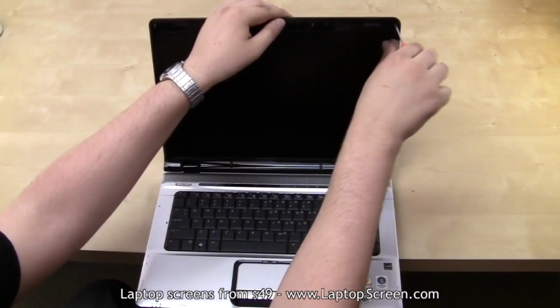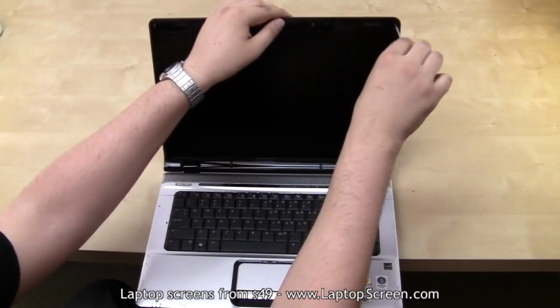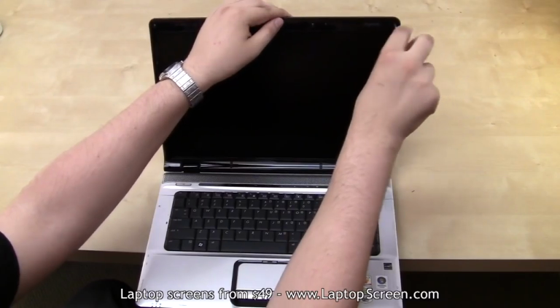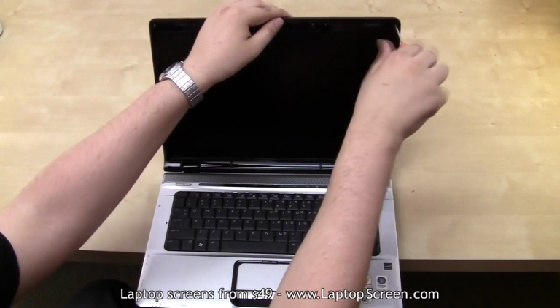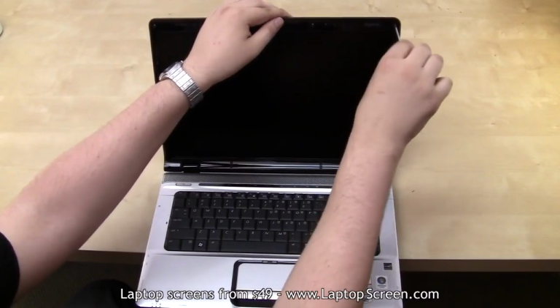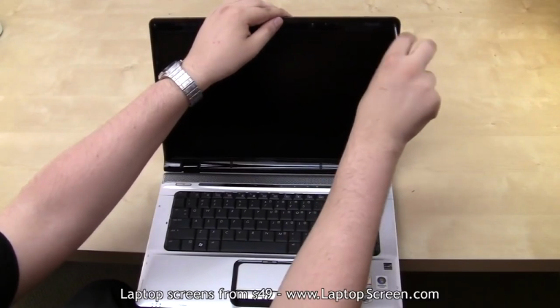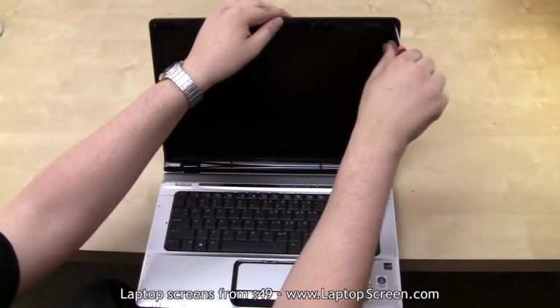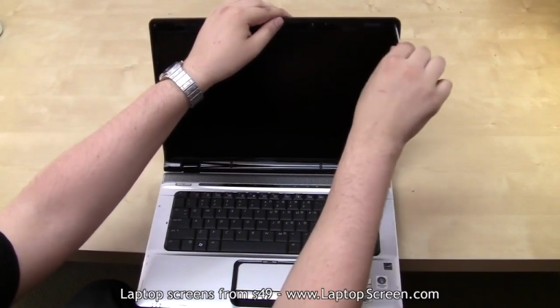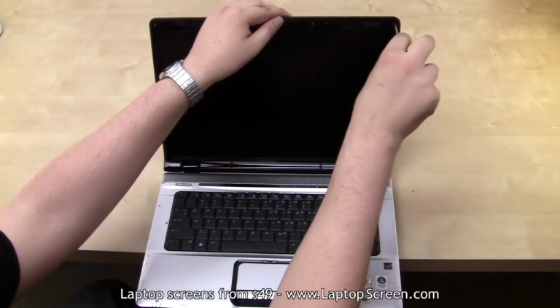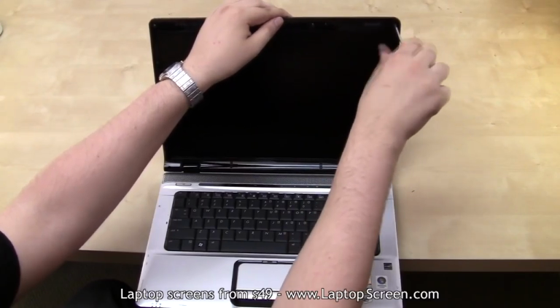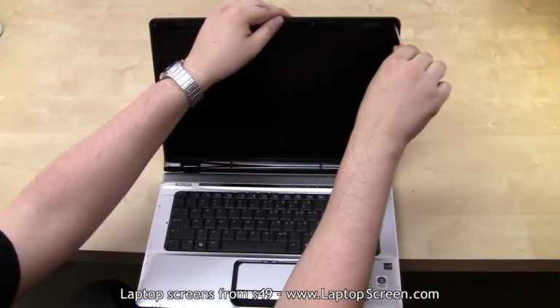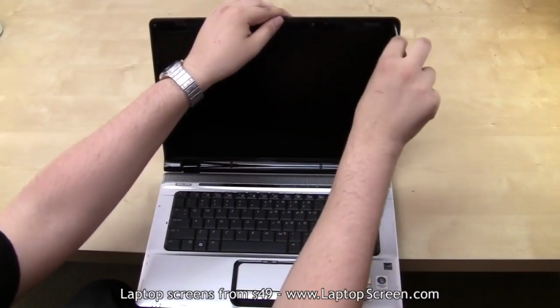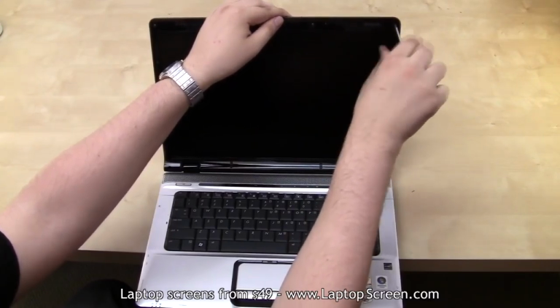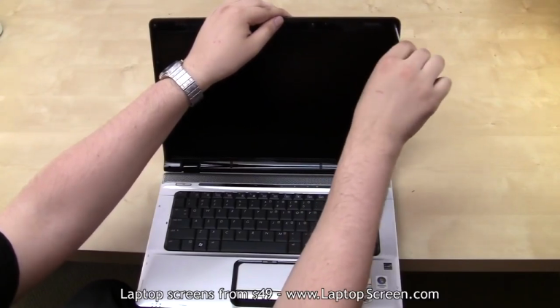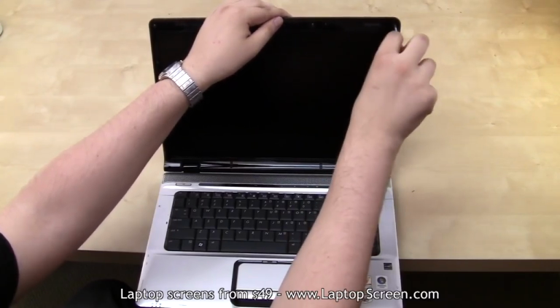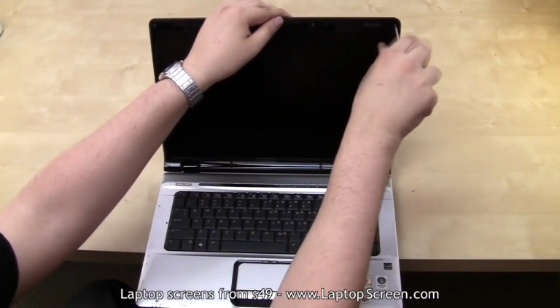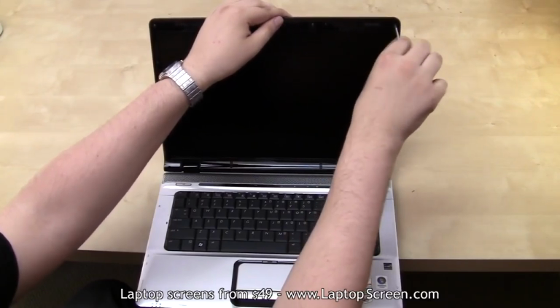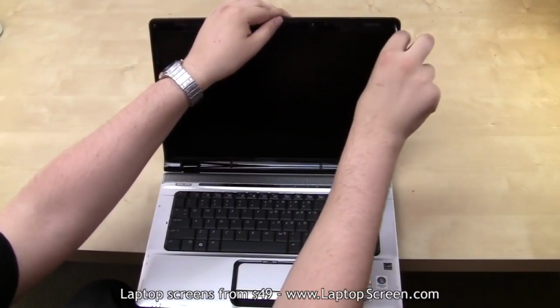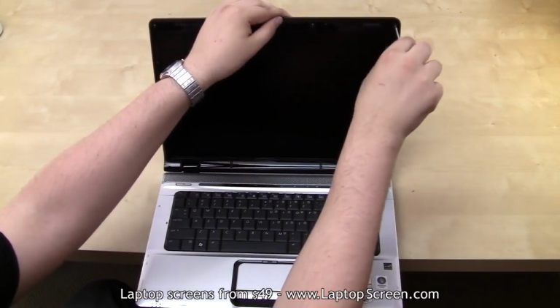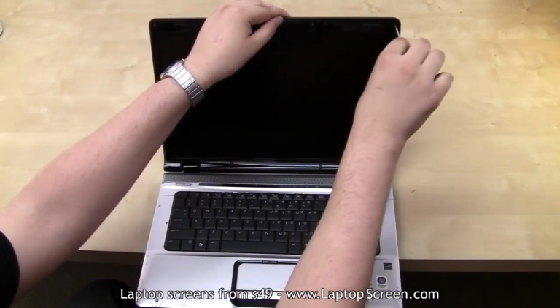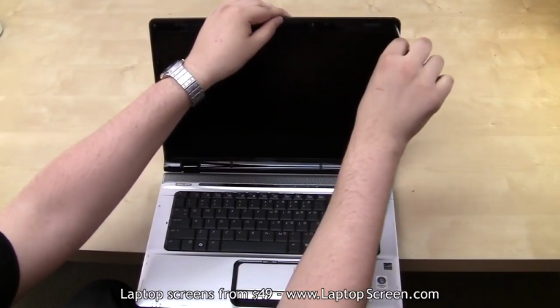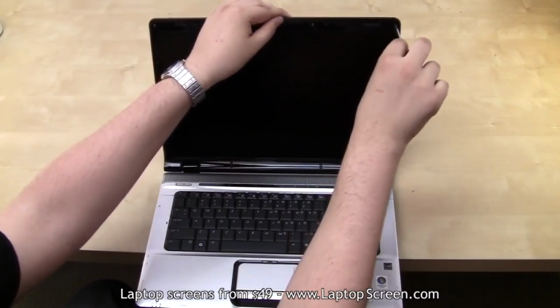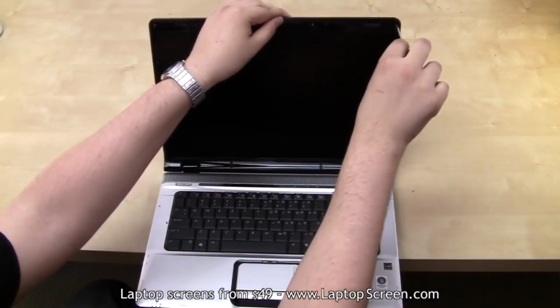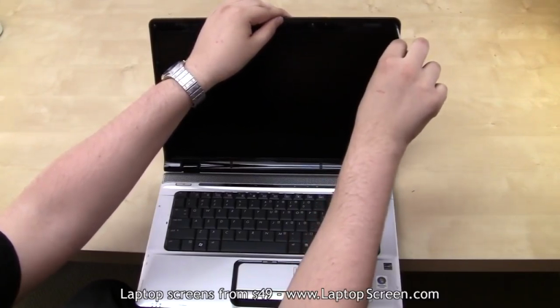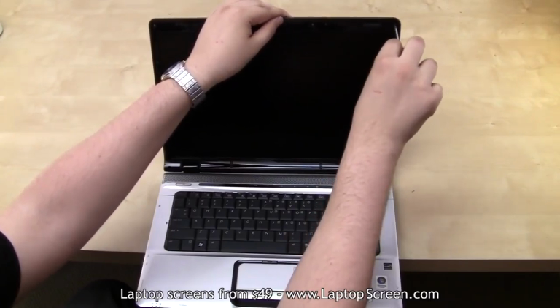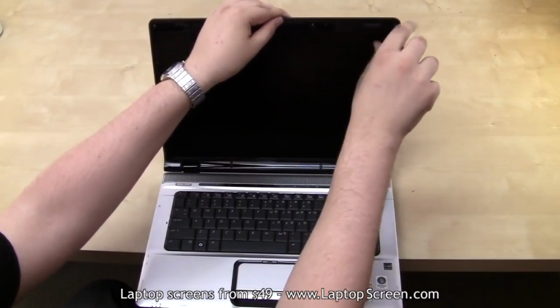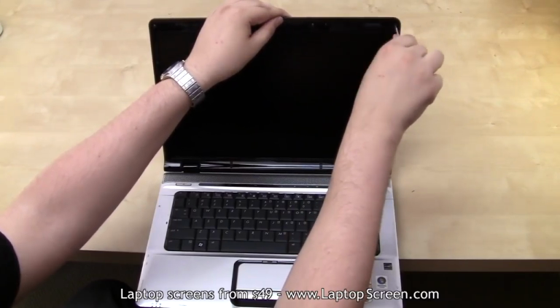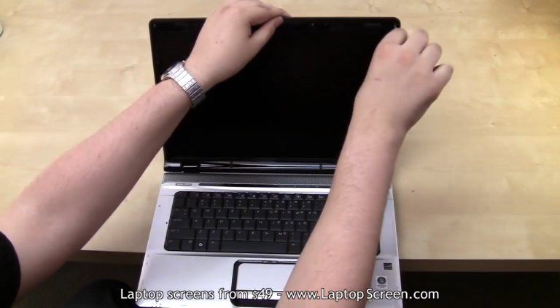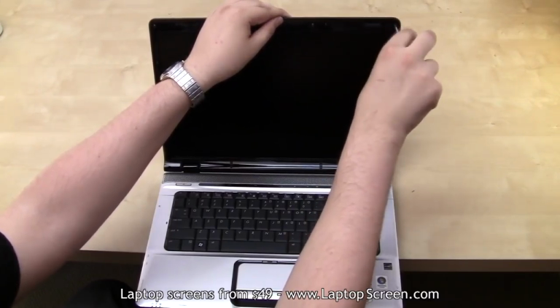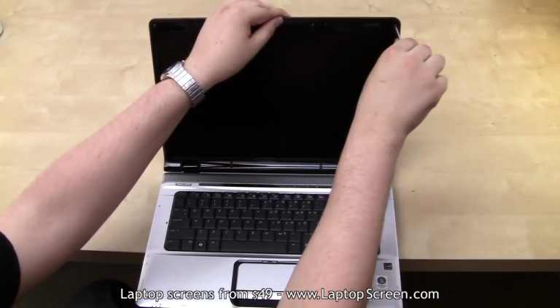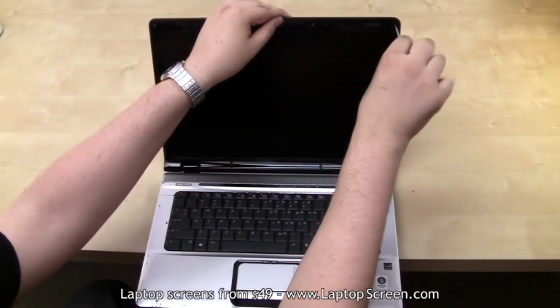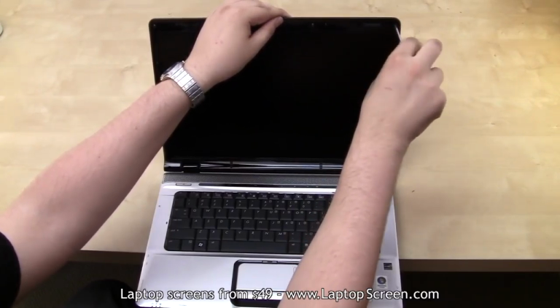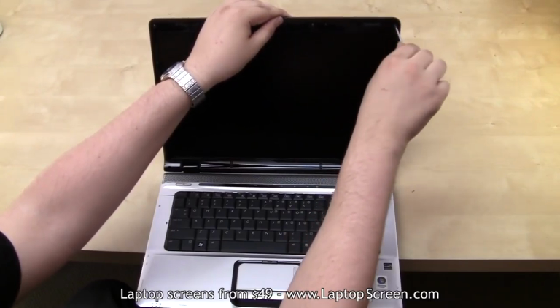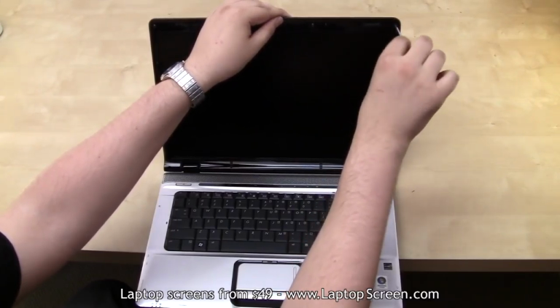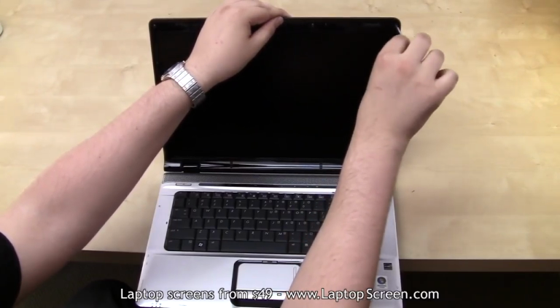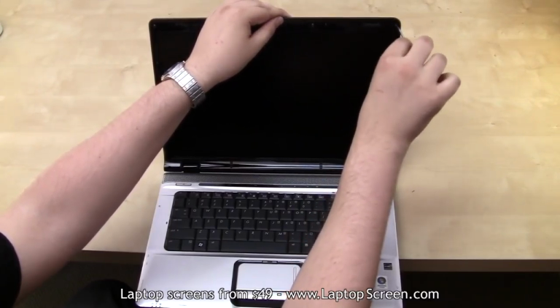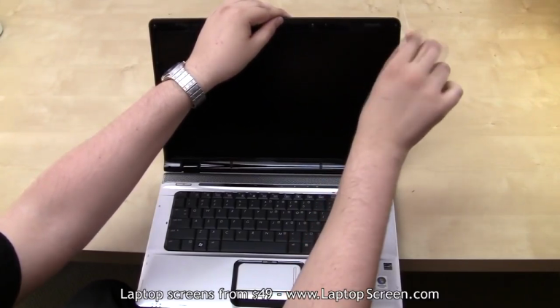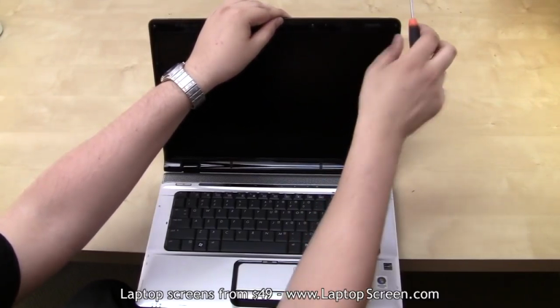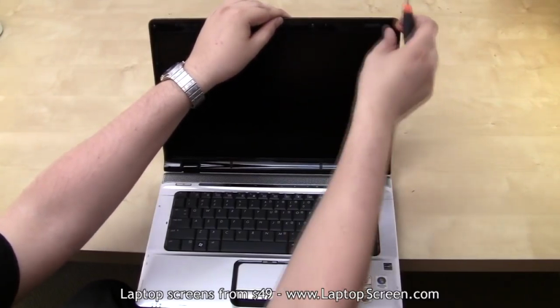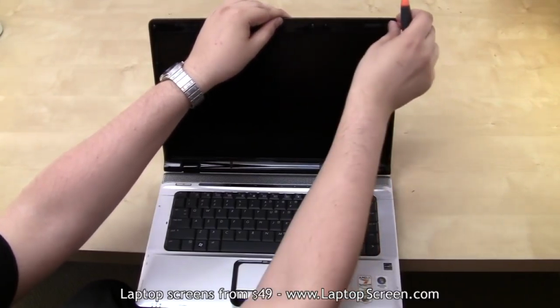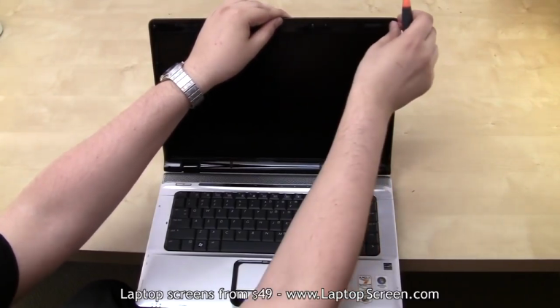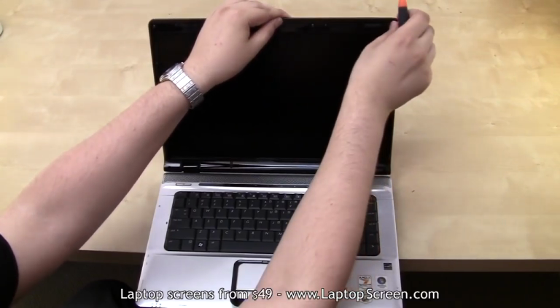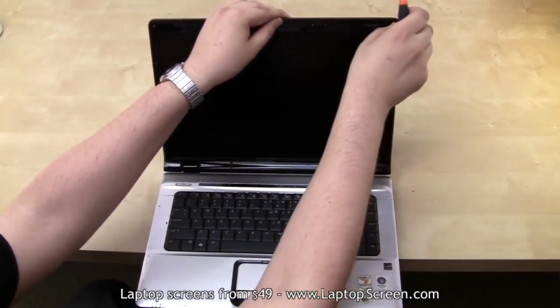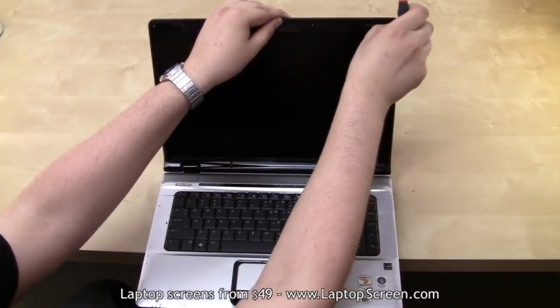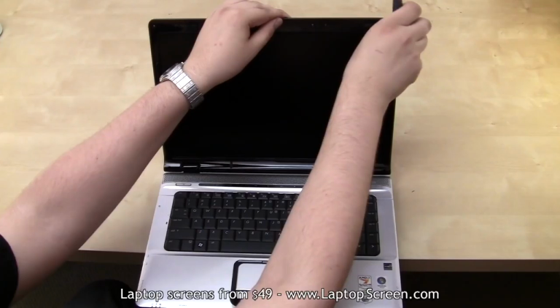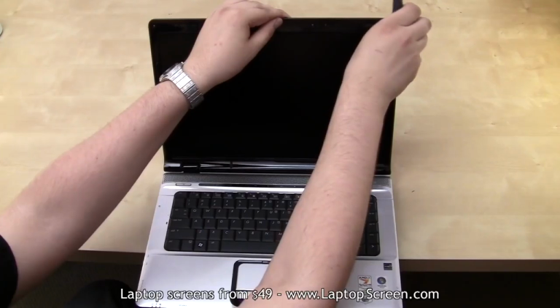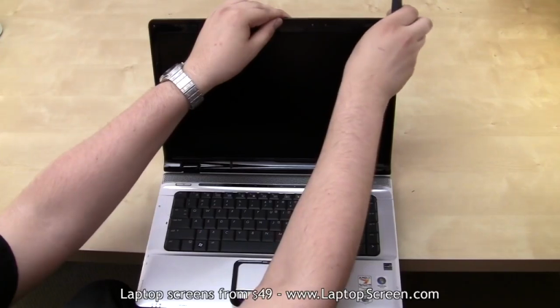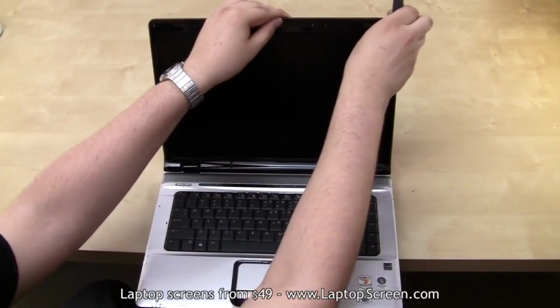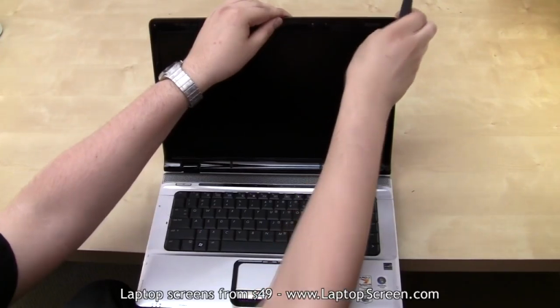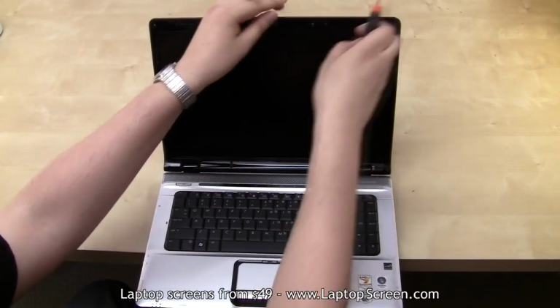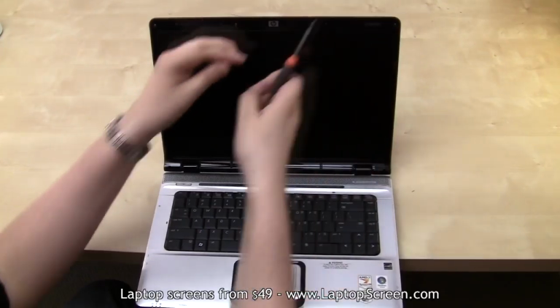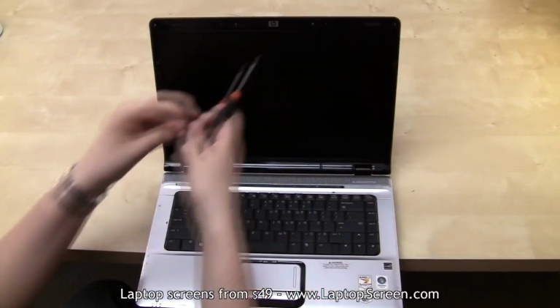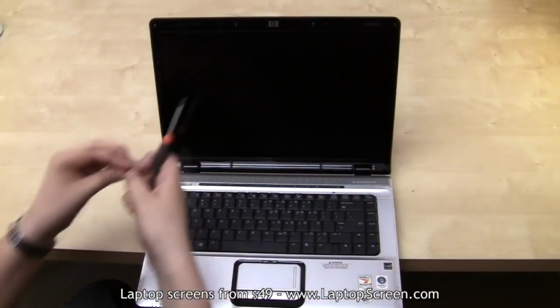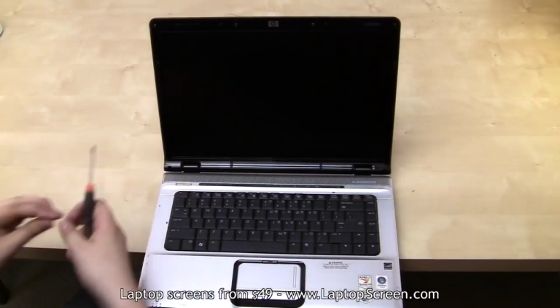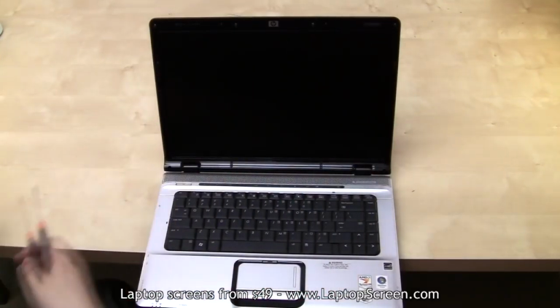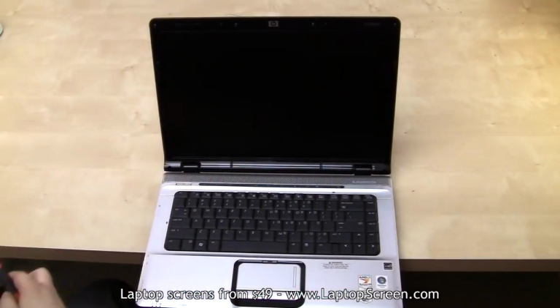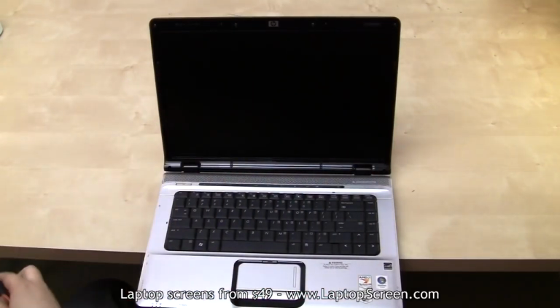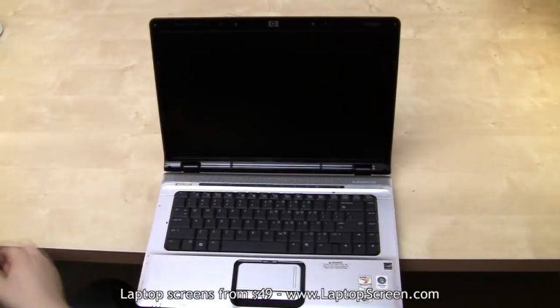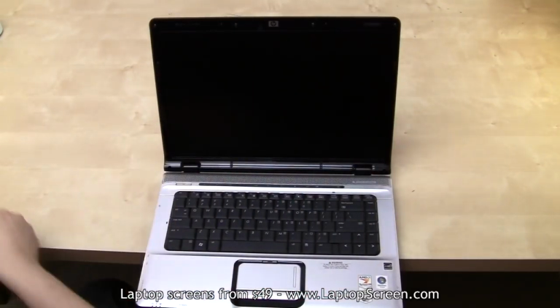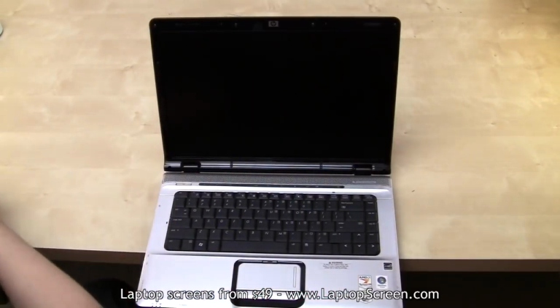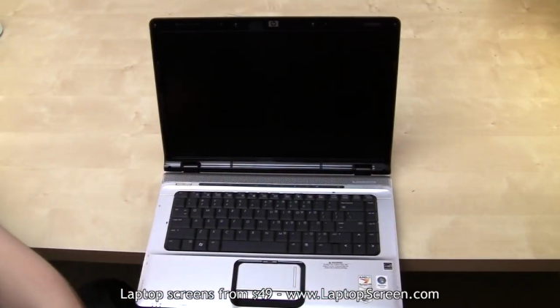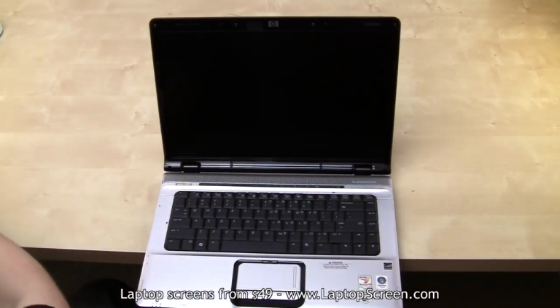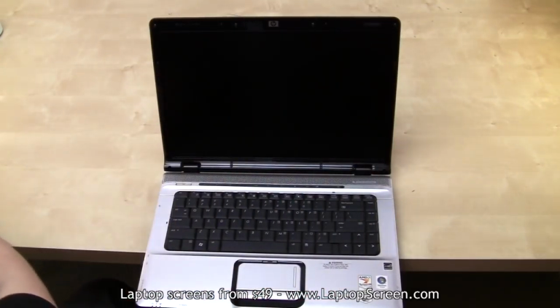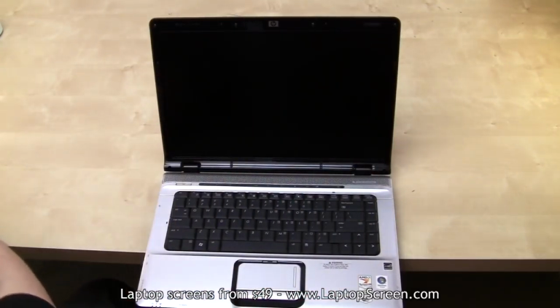Please note, some laptops will have screws on the side of the display assembly, but in this case all screws are facing forward.